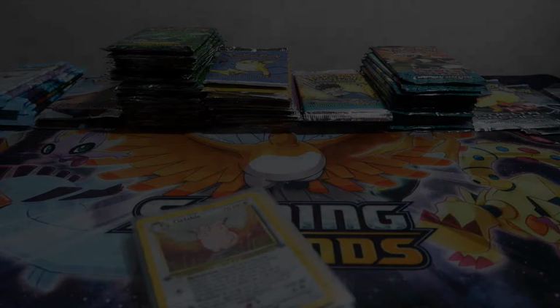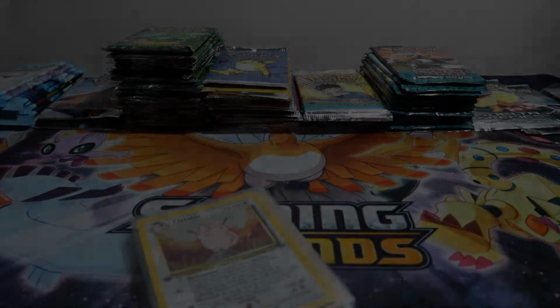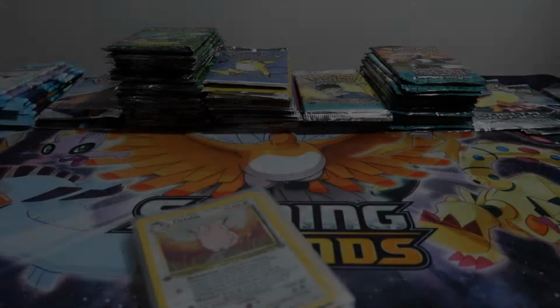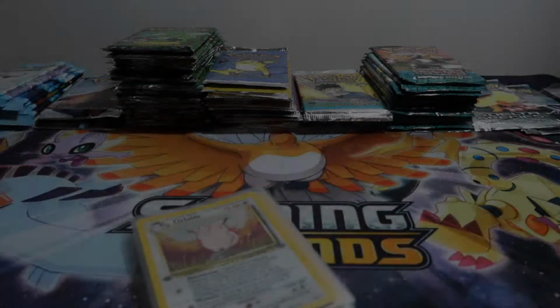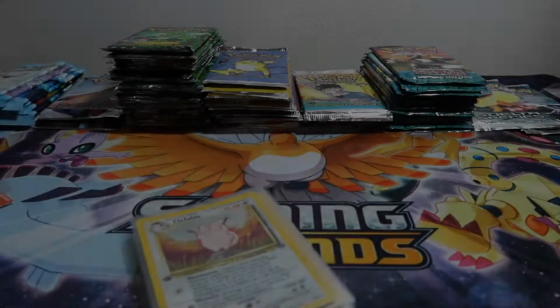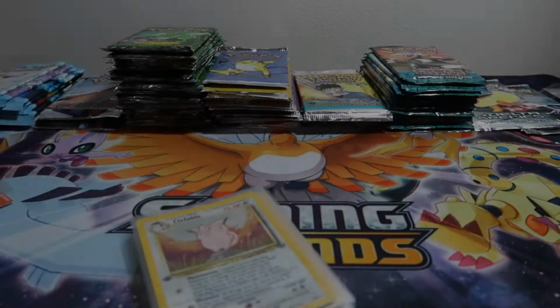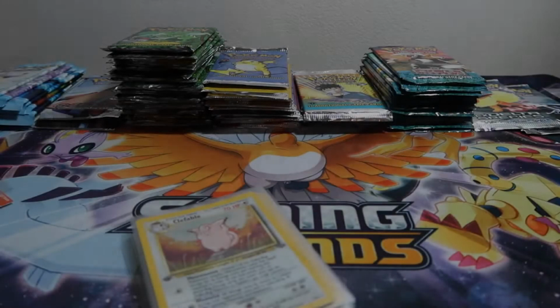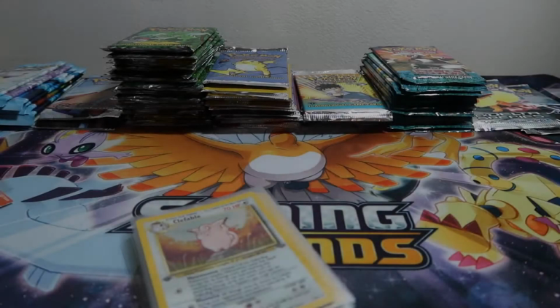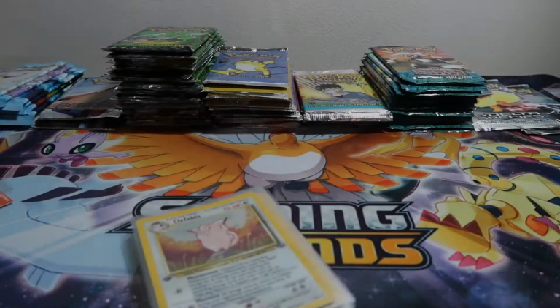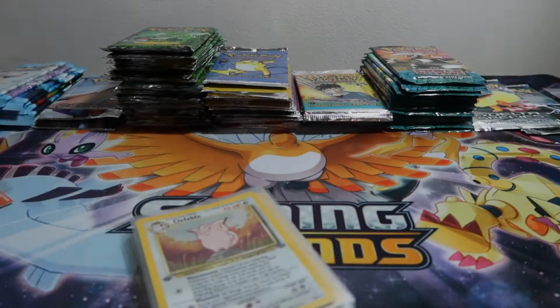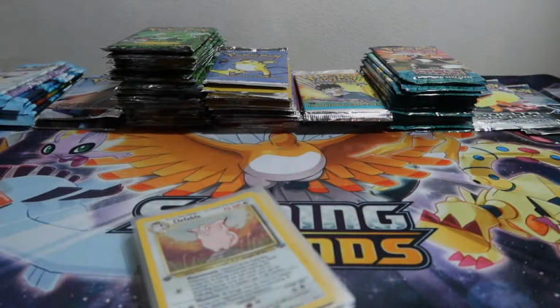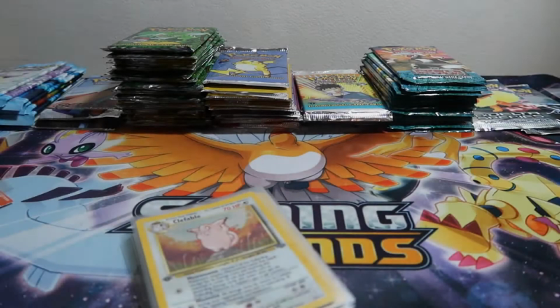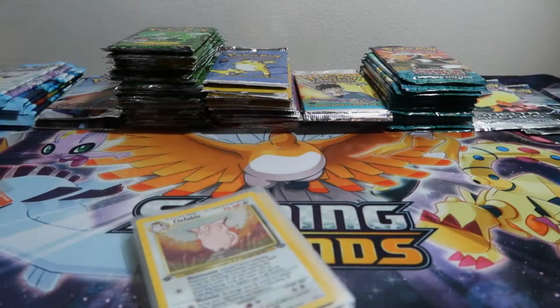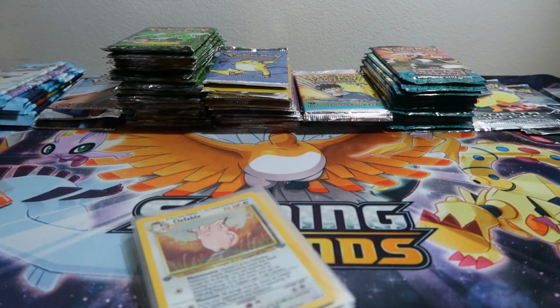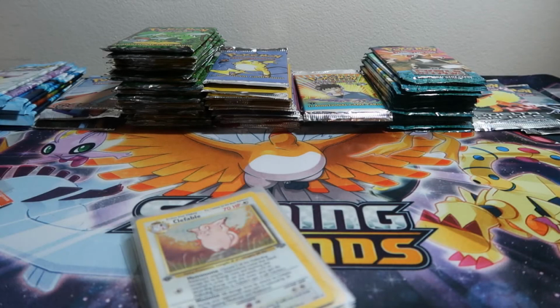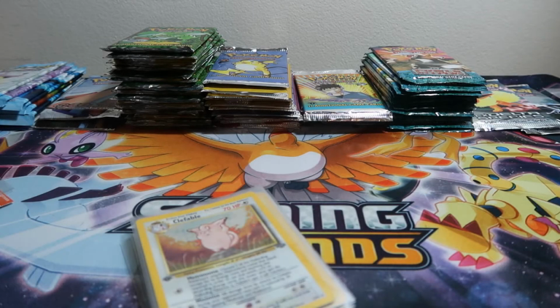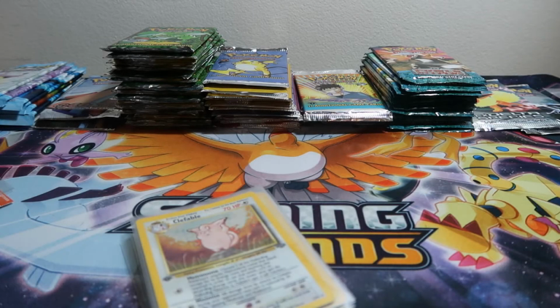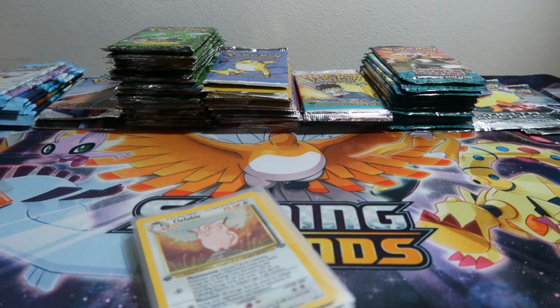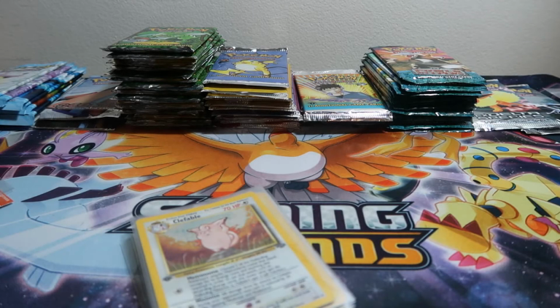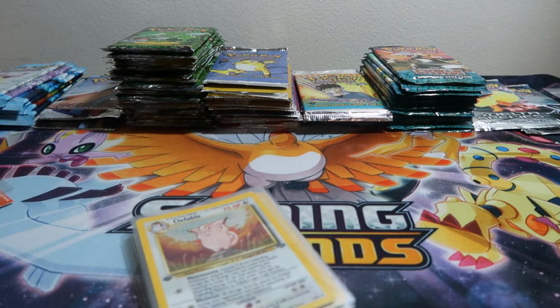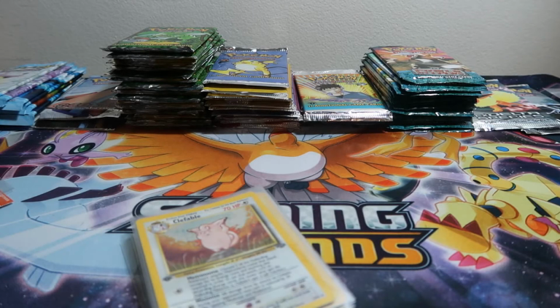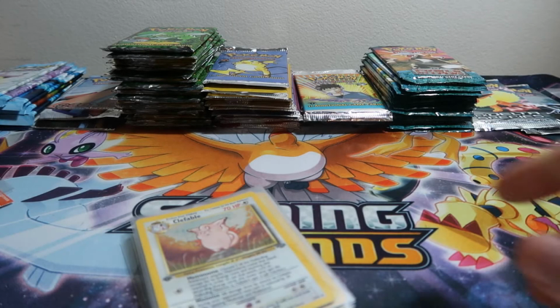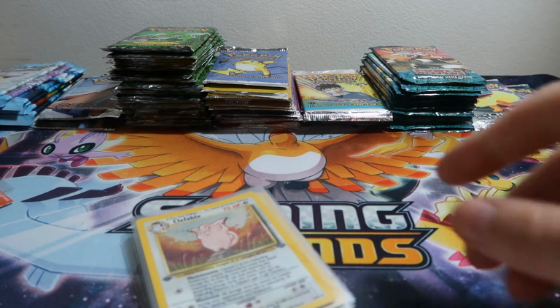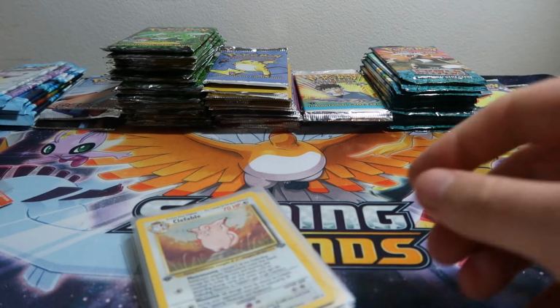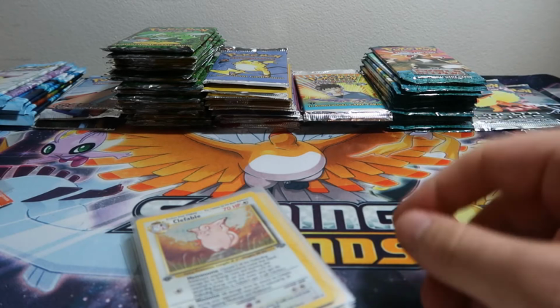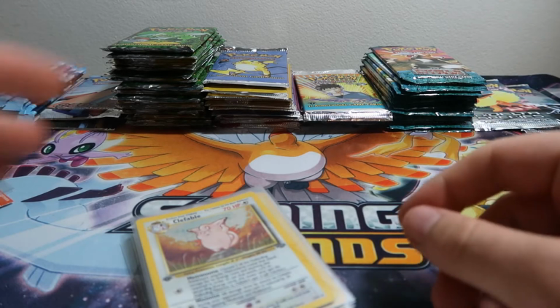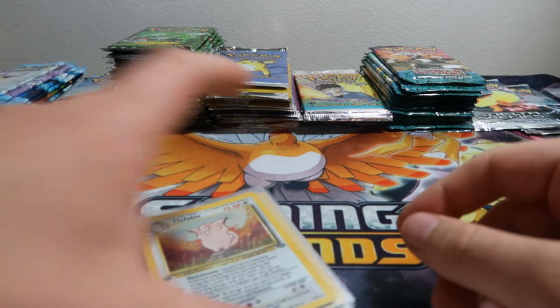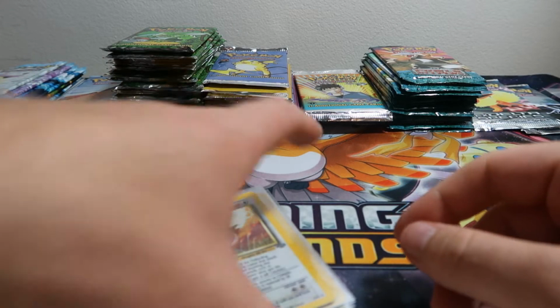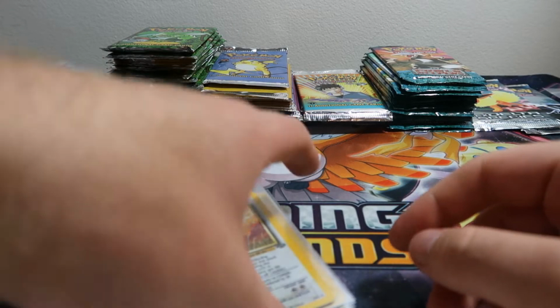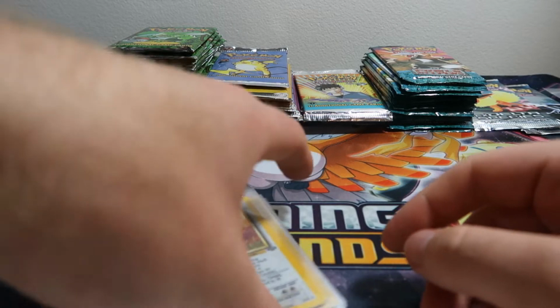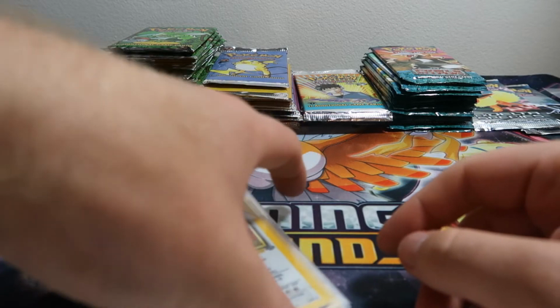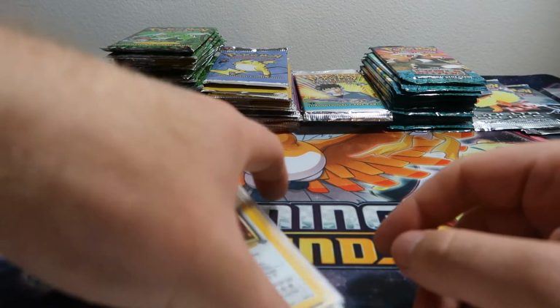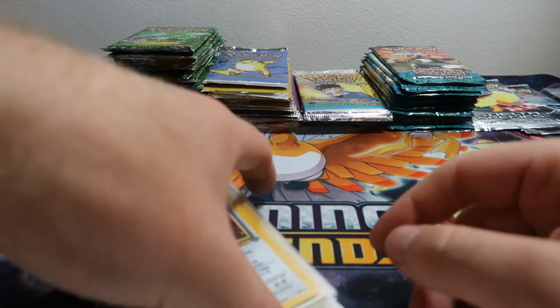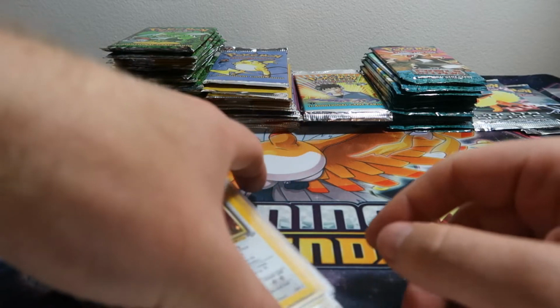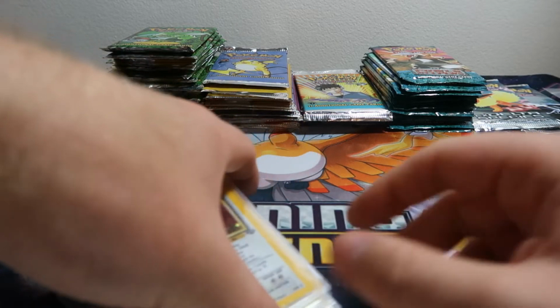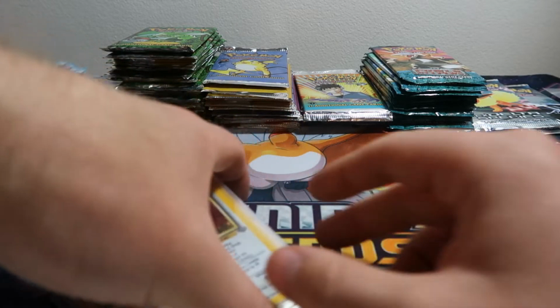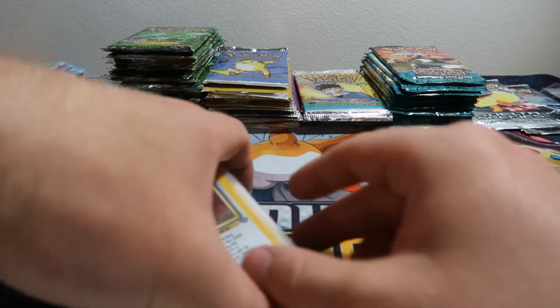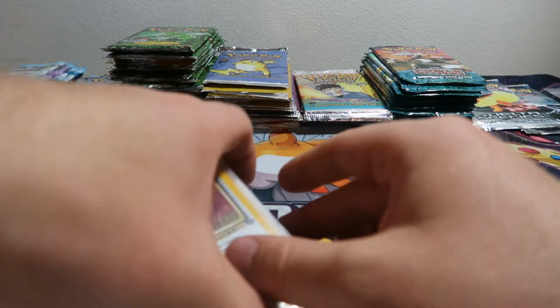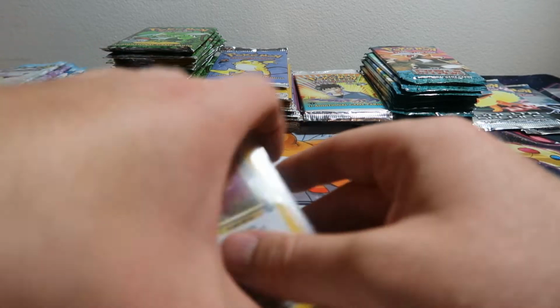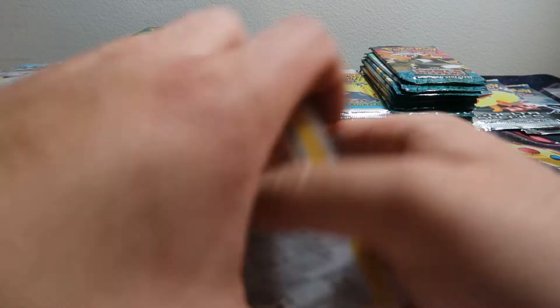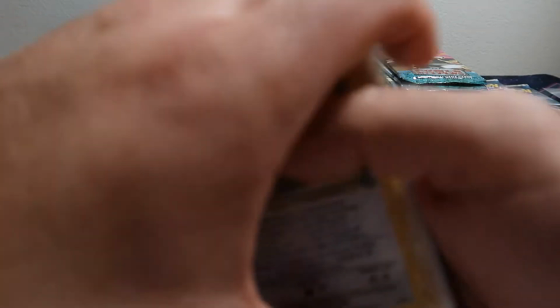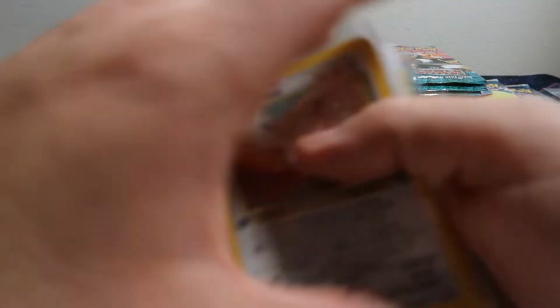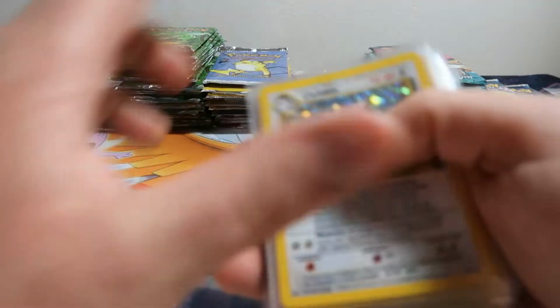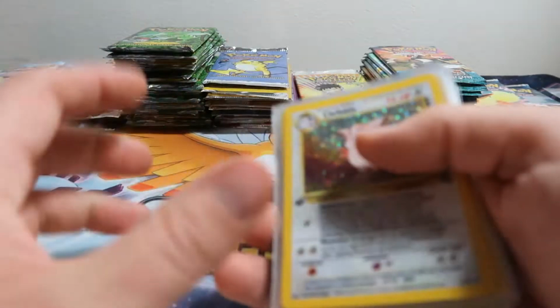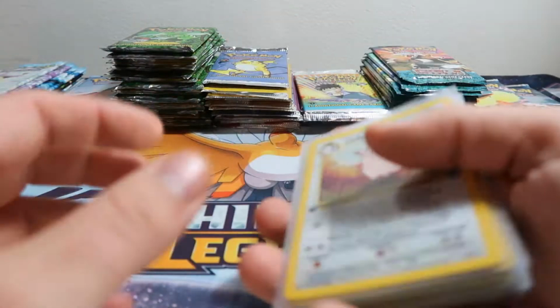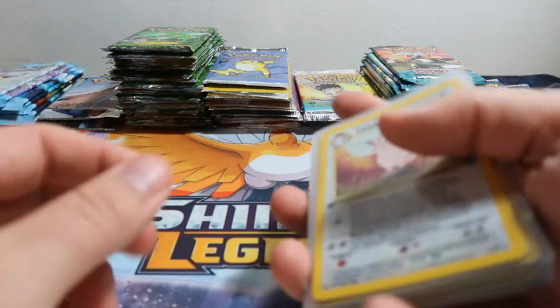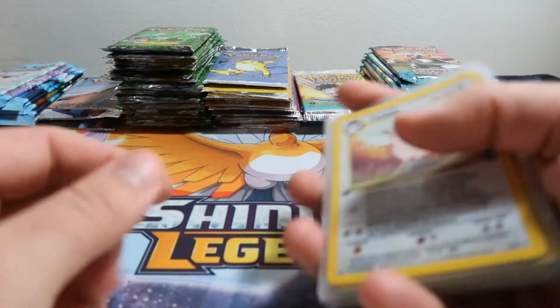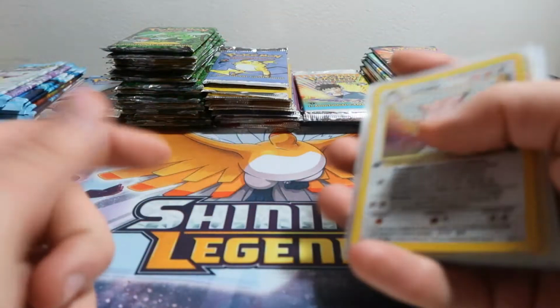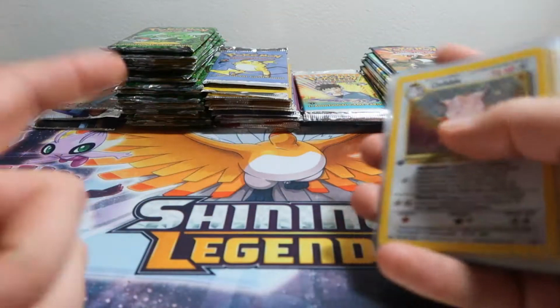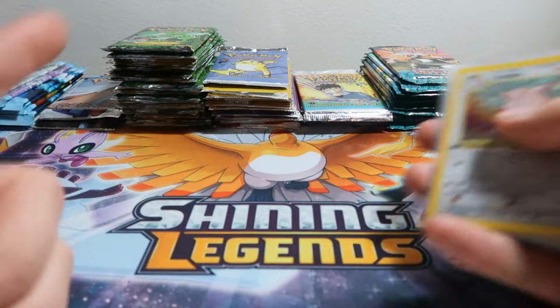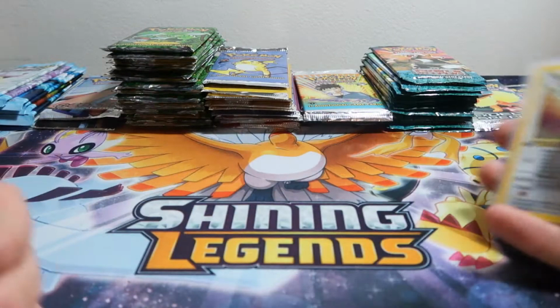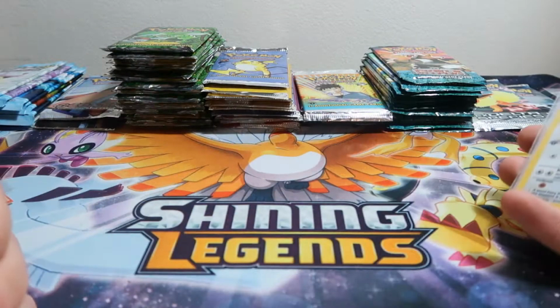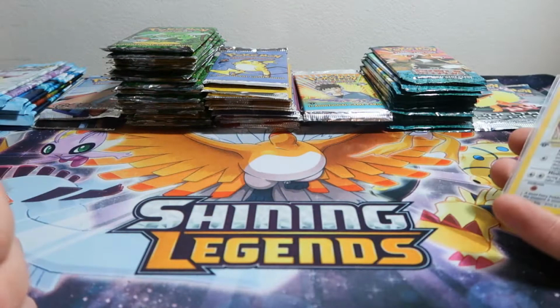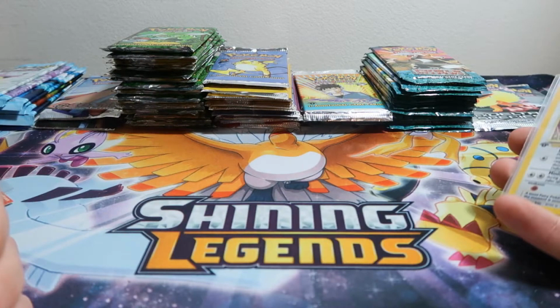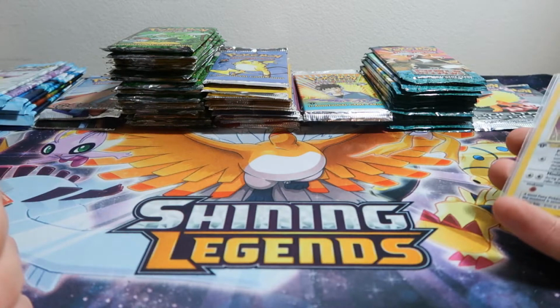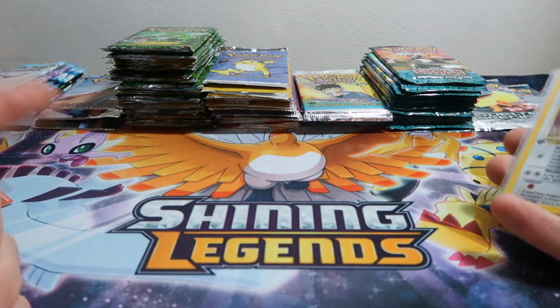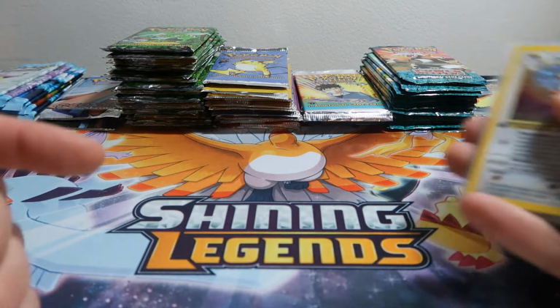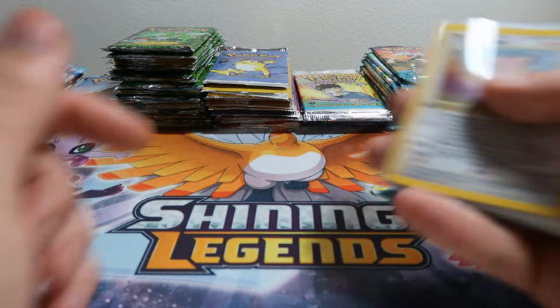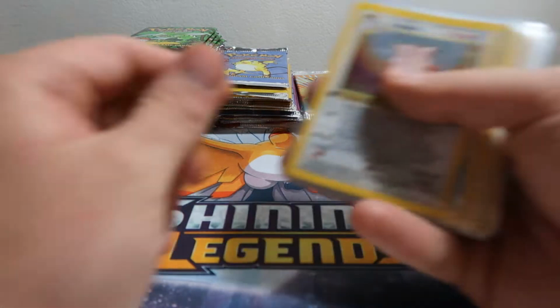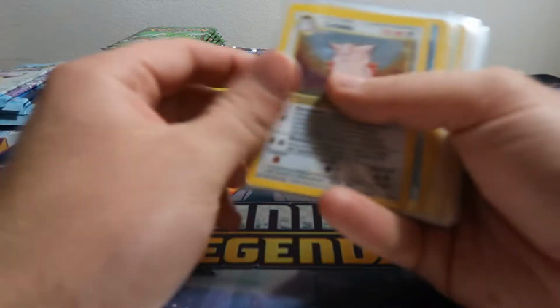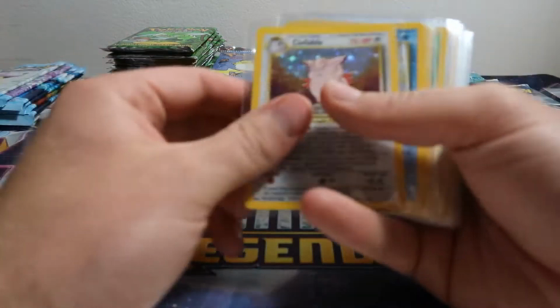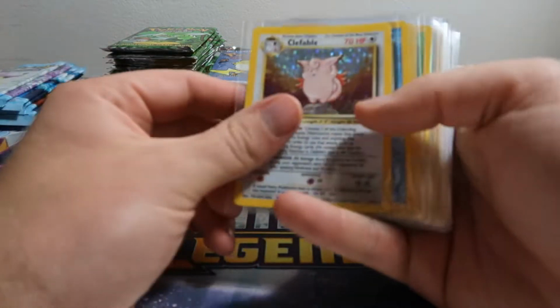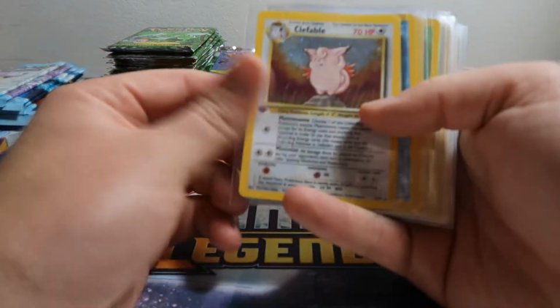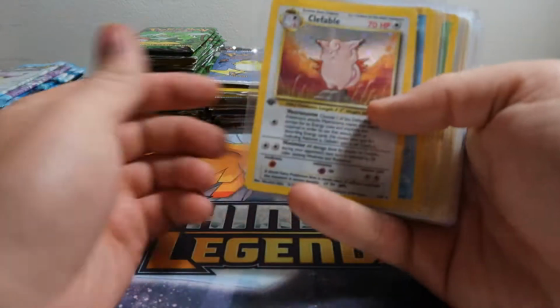What's going on Poketubers and viewers, it's Al Hill back with another video. Today we are opening more booster packs.